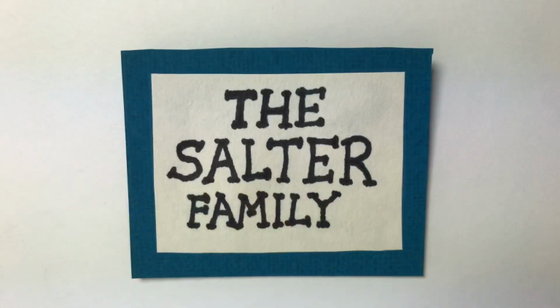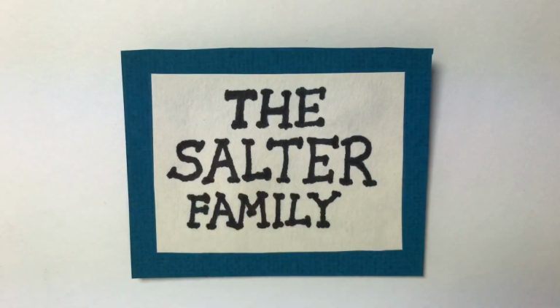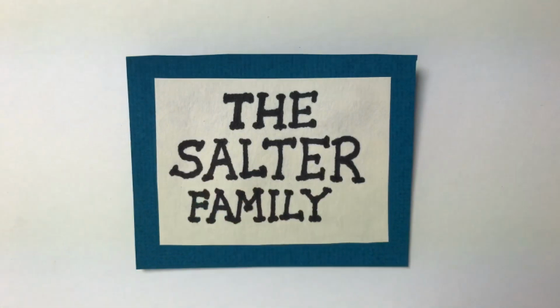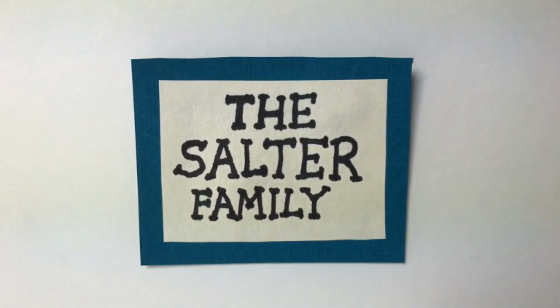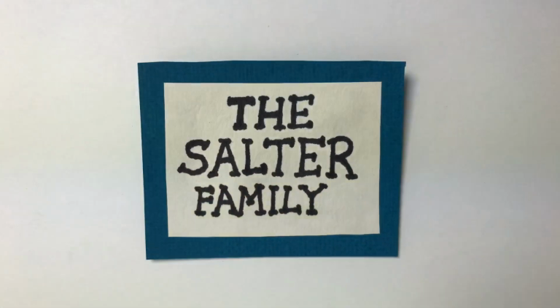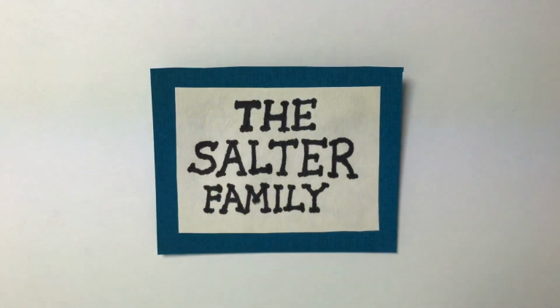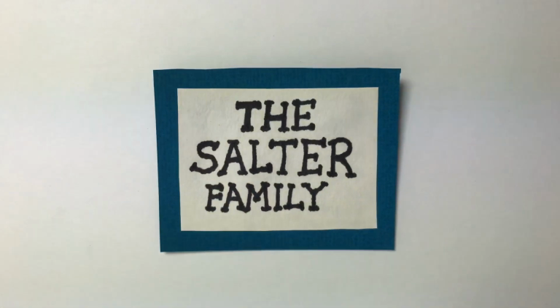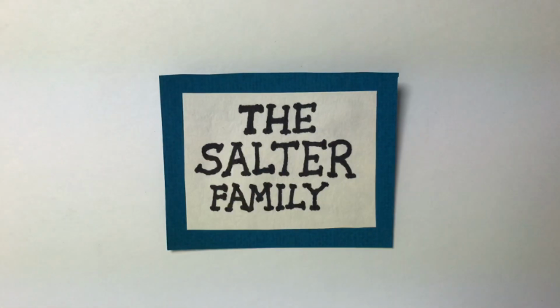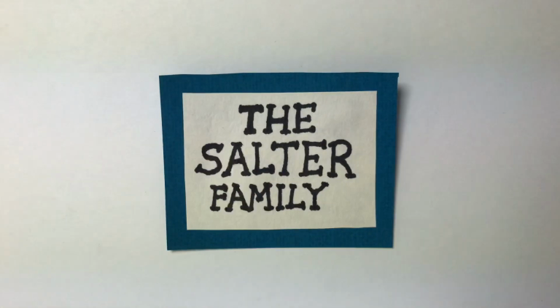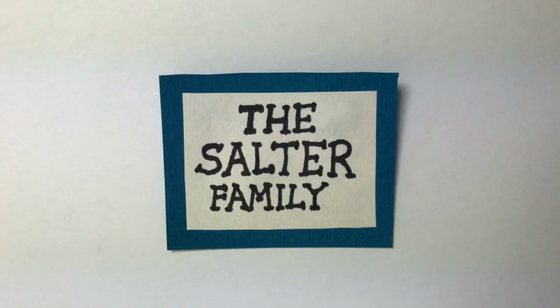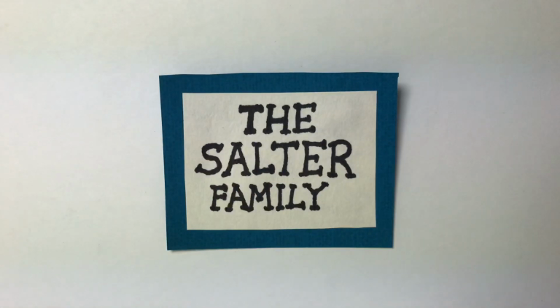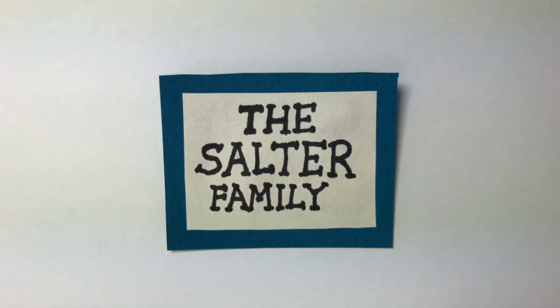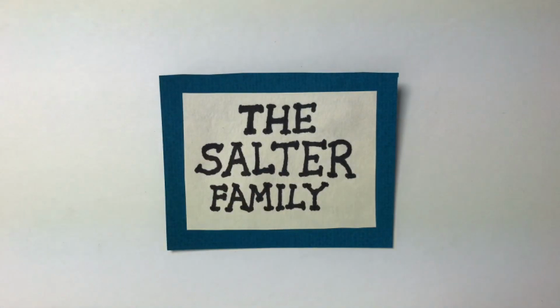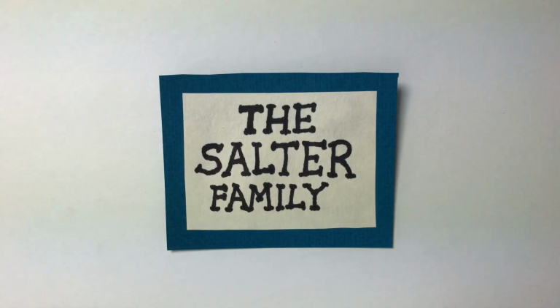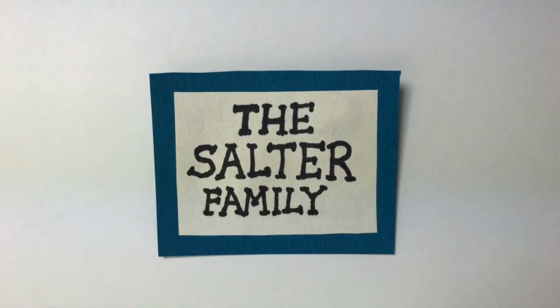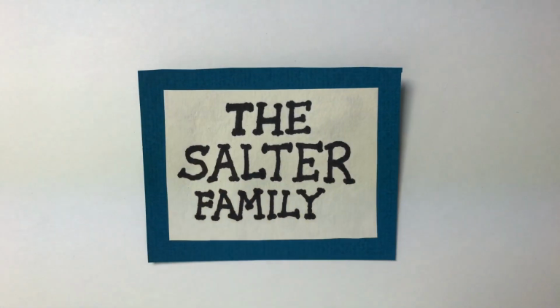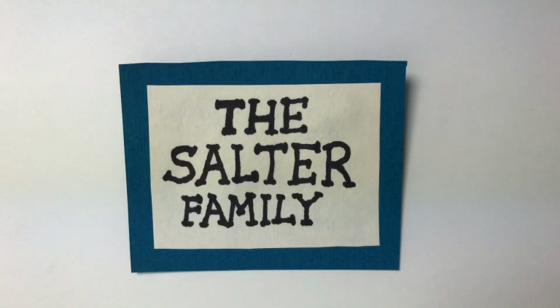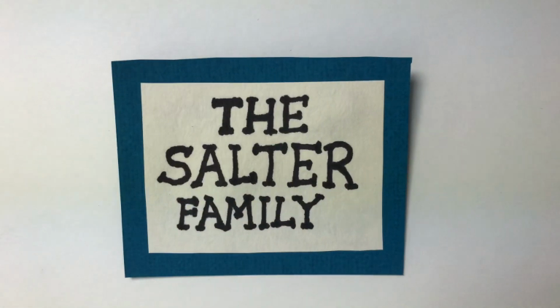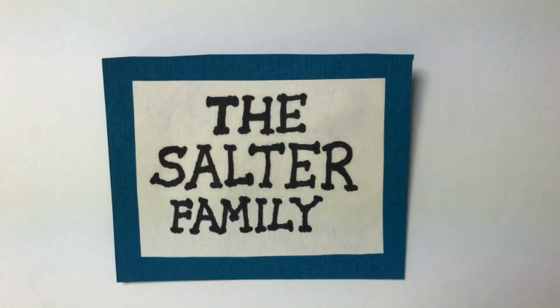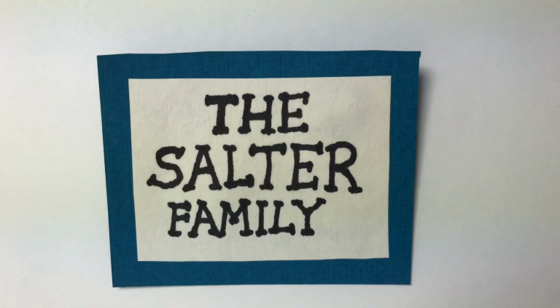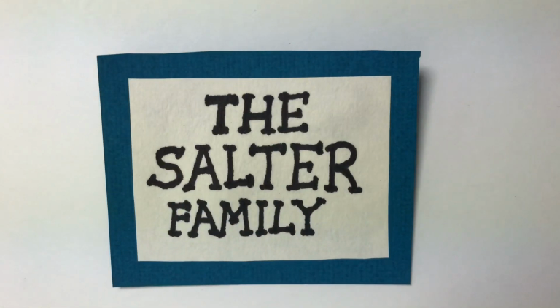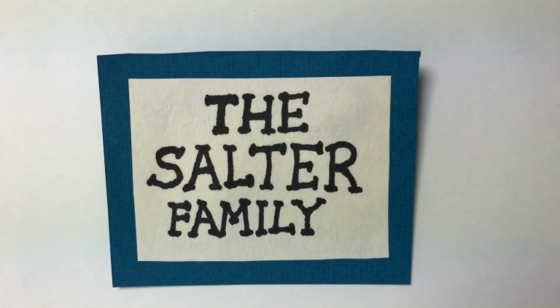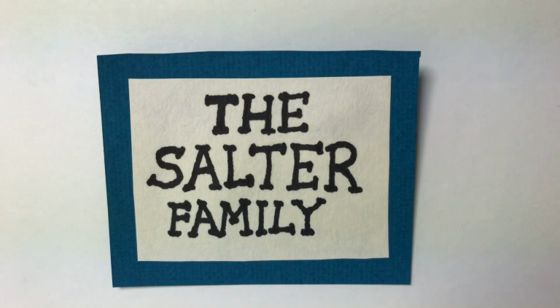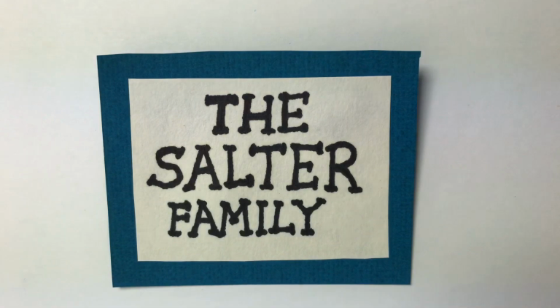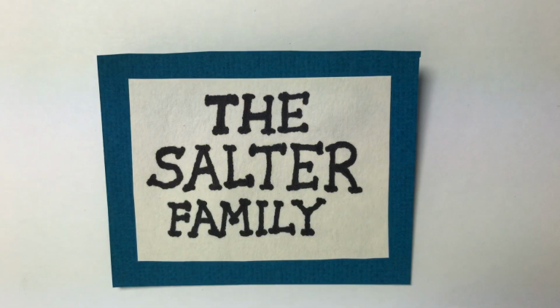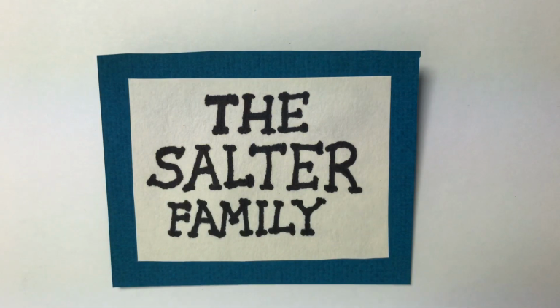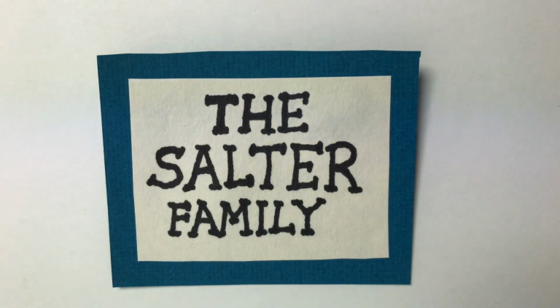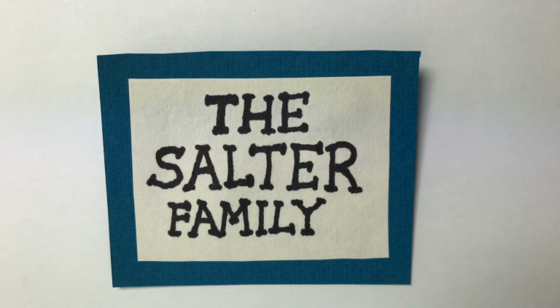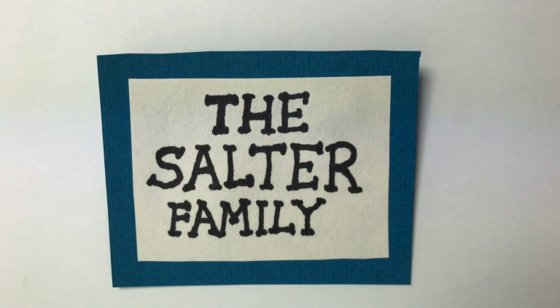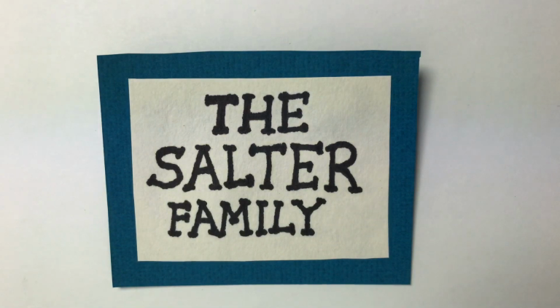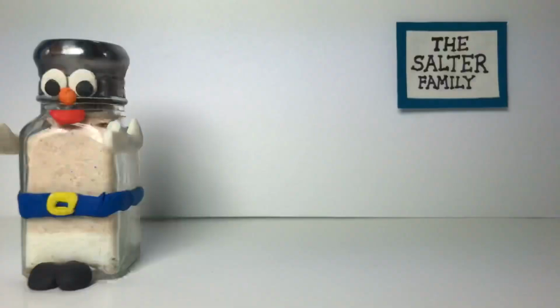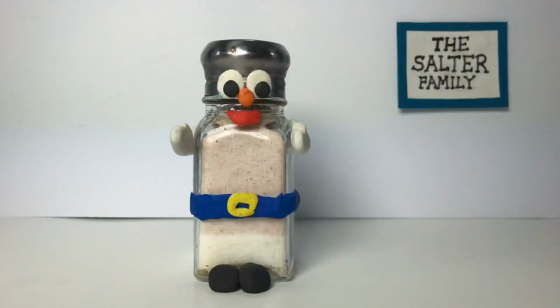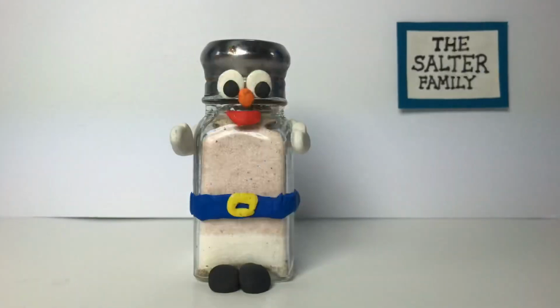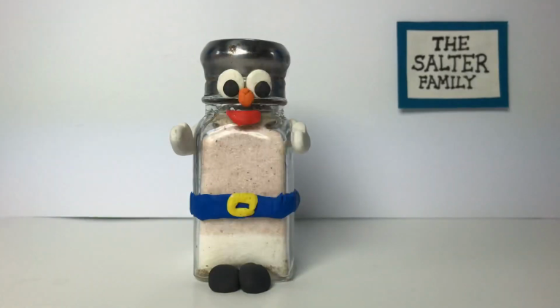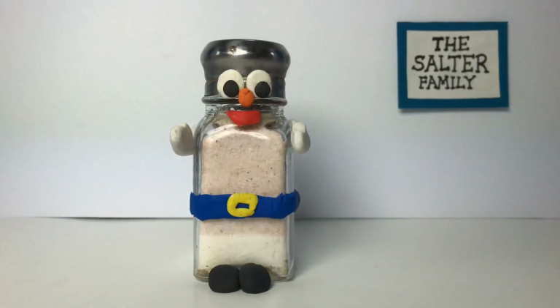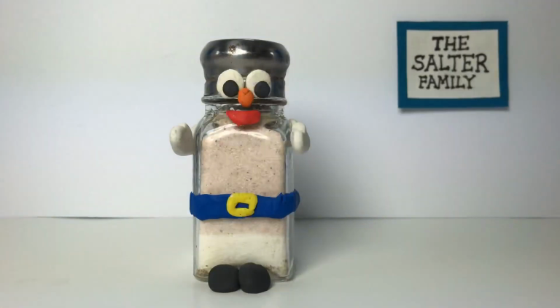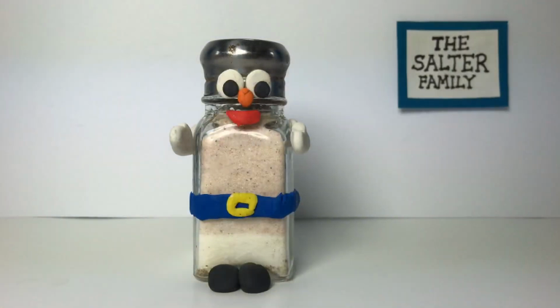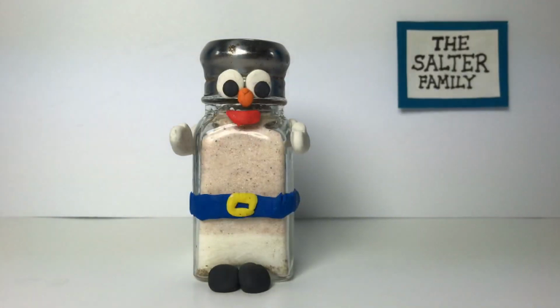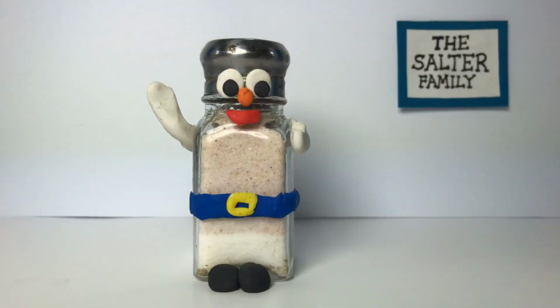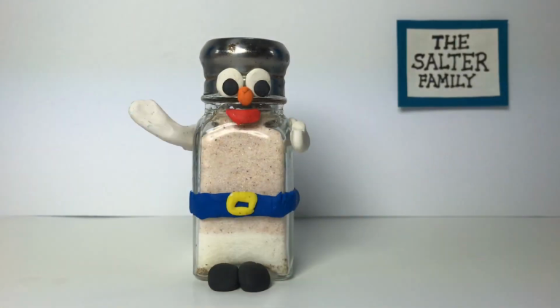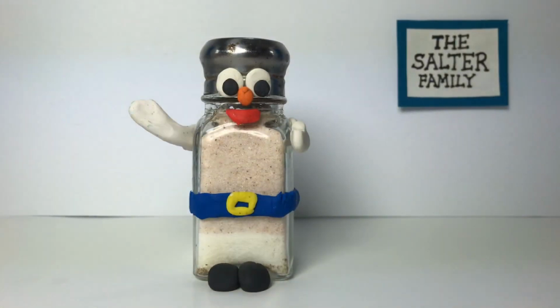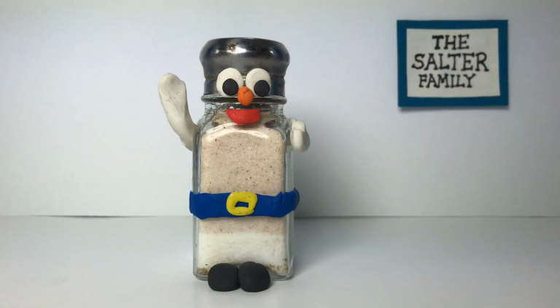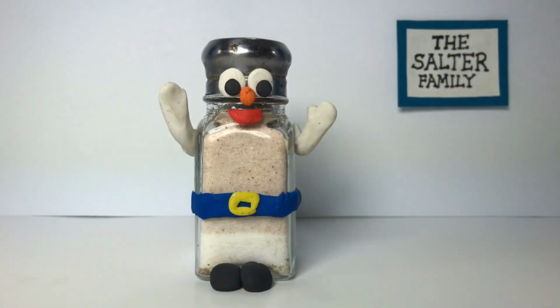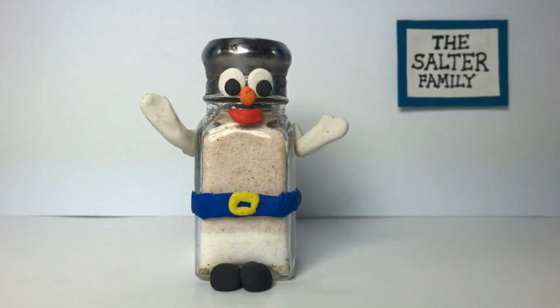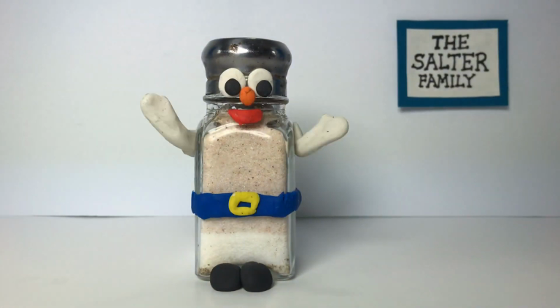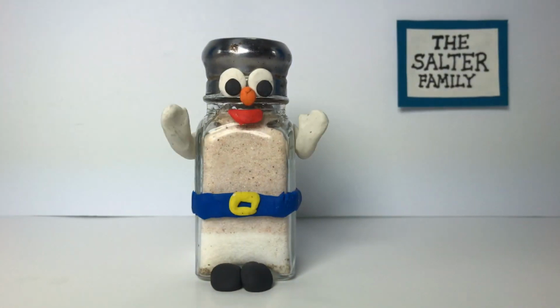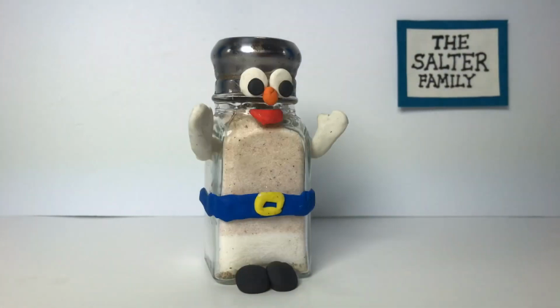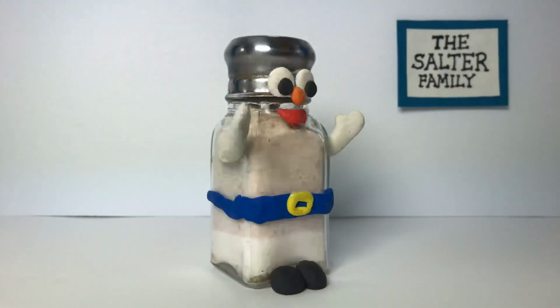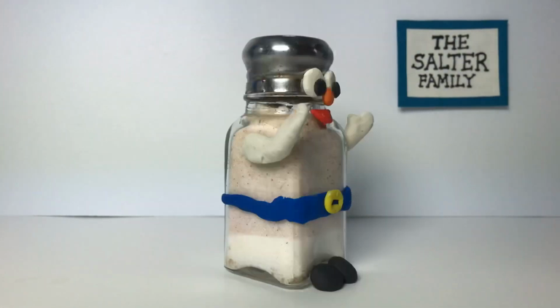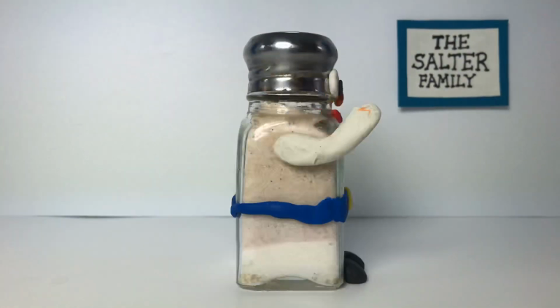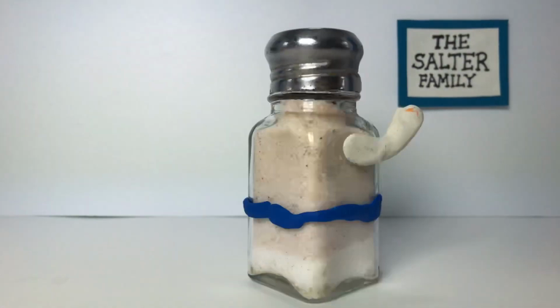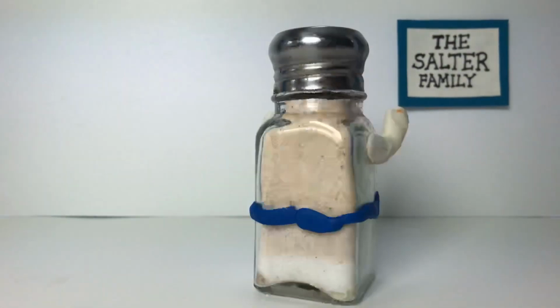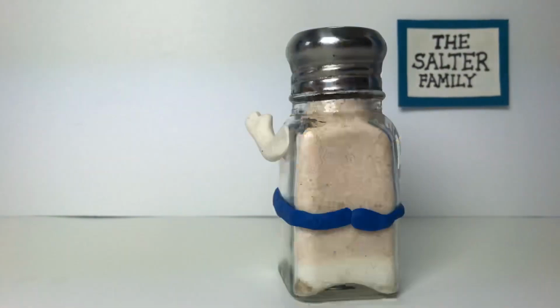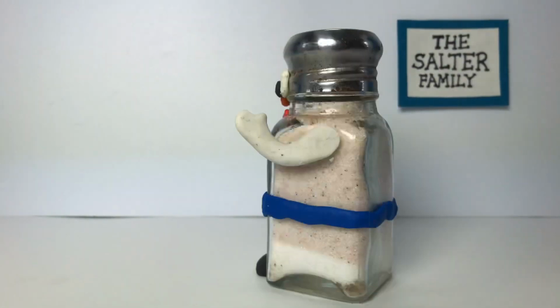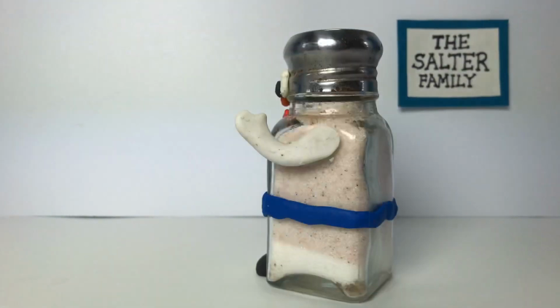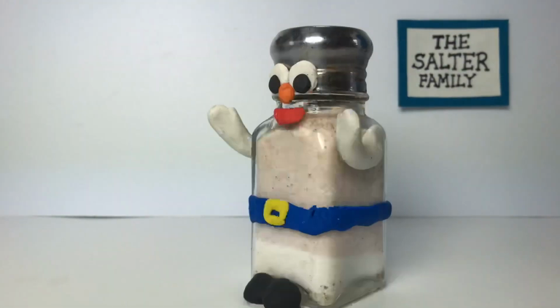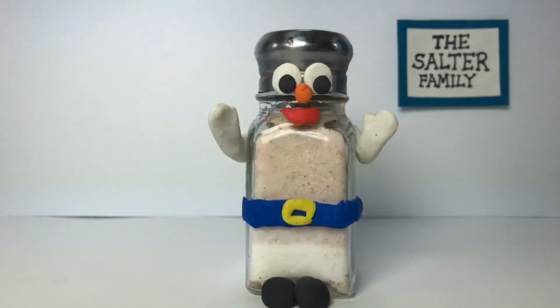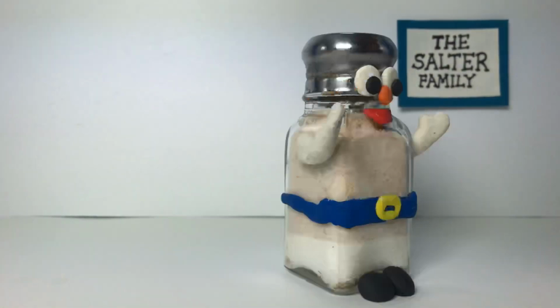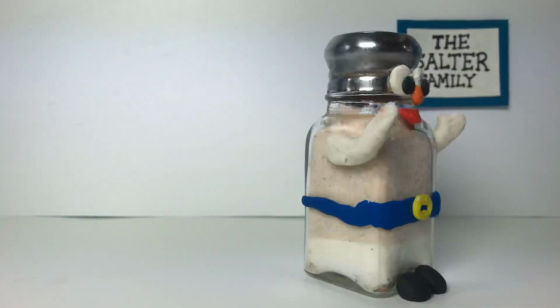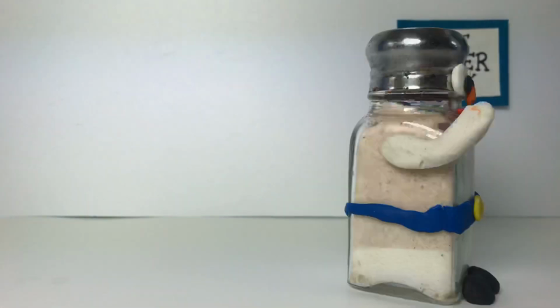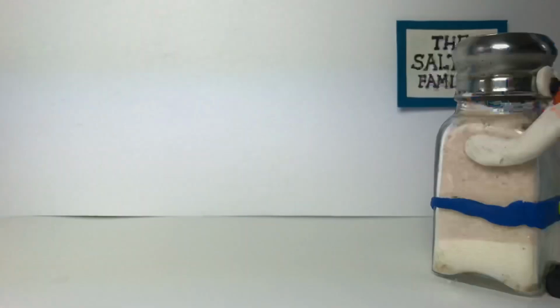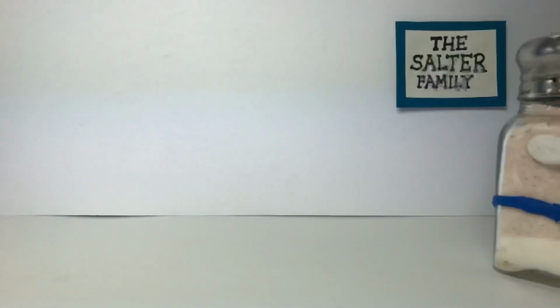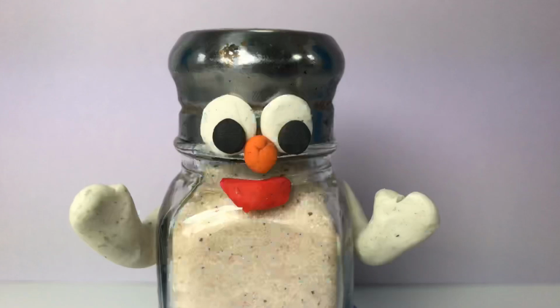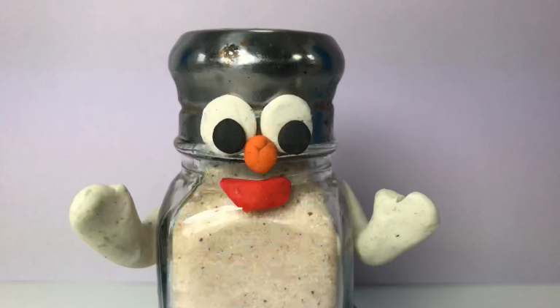Introducing the Salter family. Mr. Salter, the dad, works as a doctor.